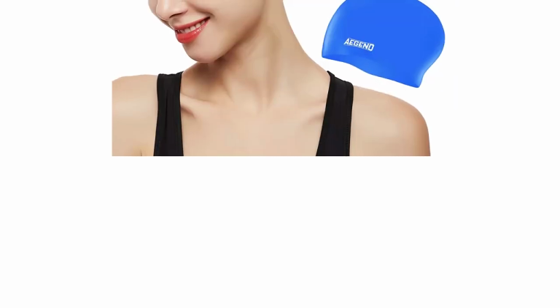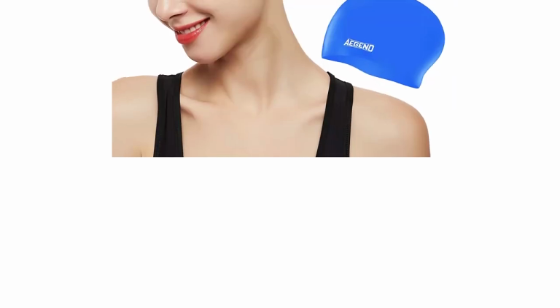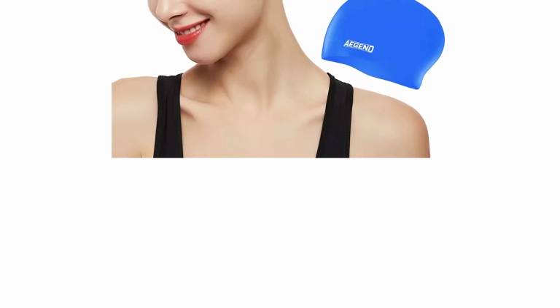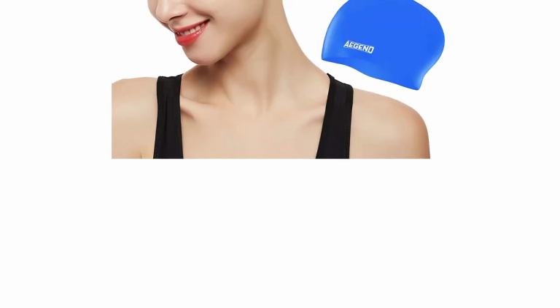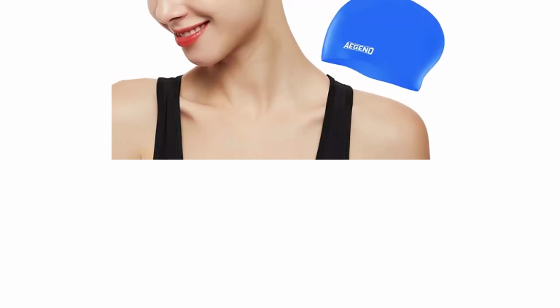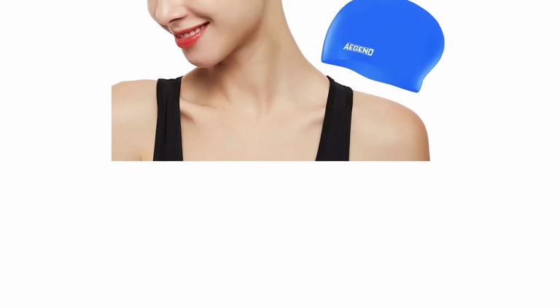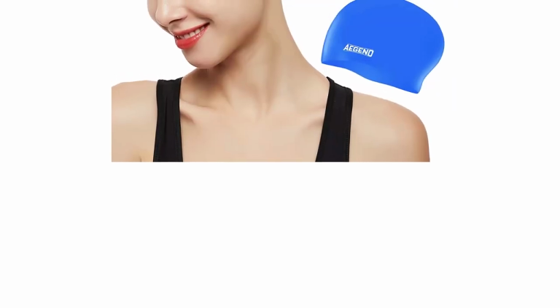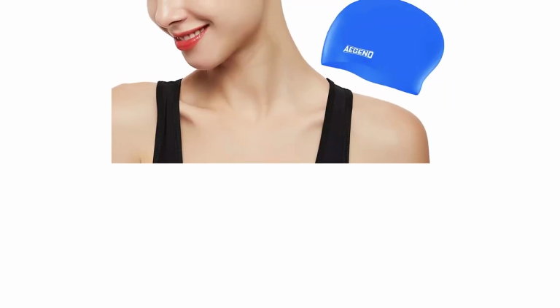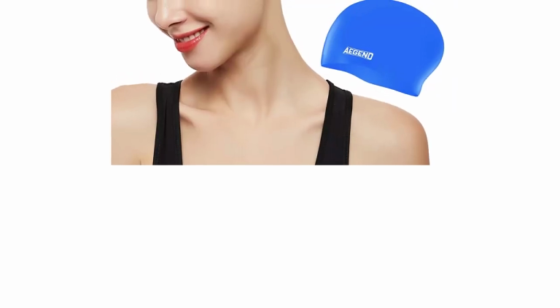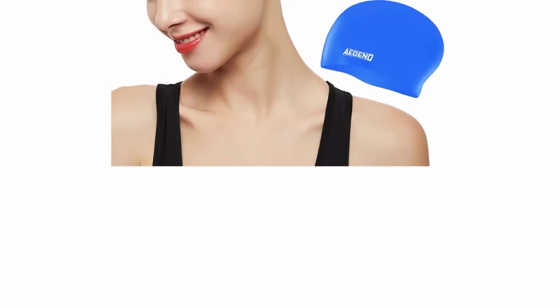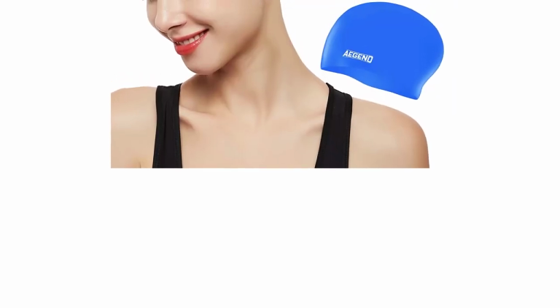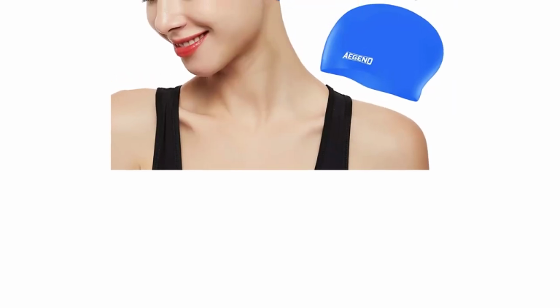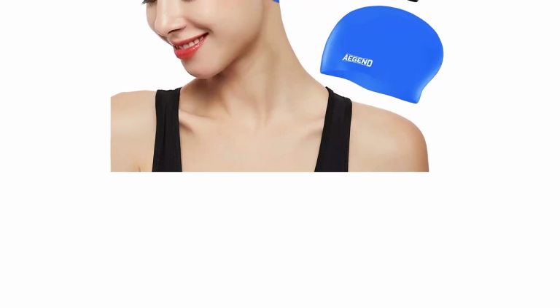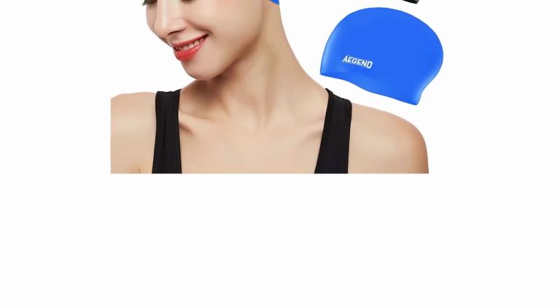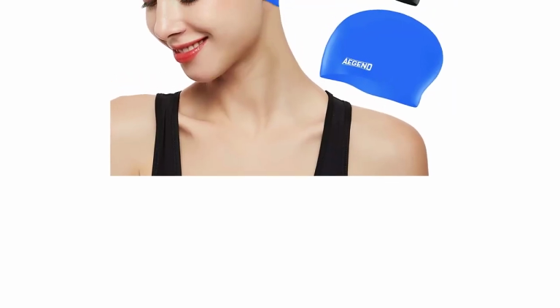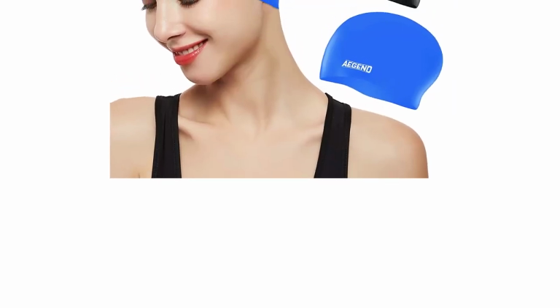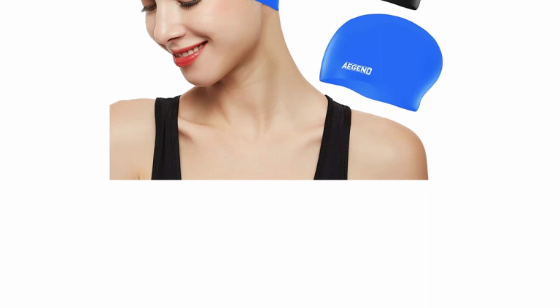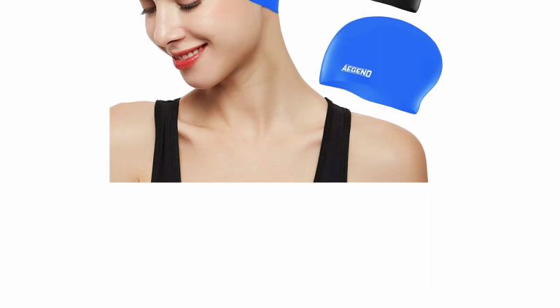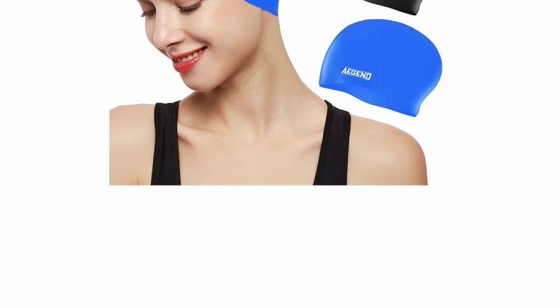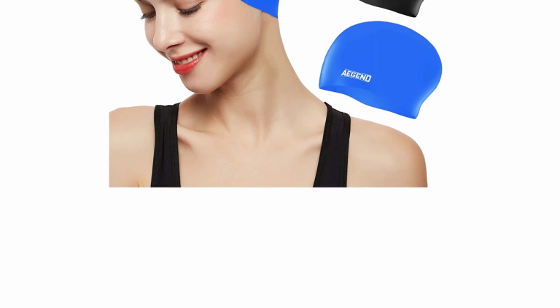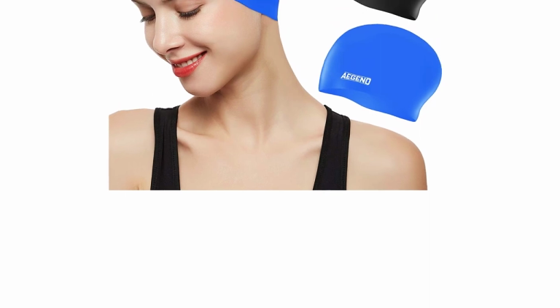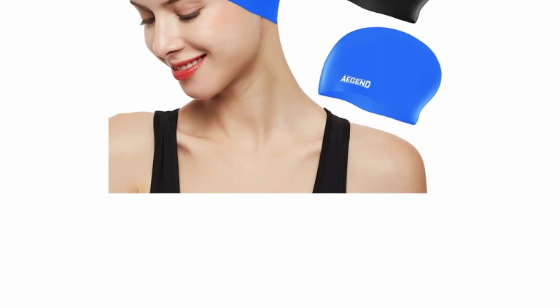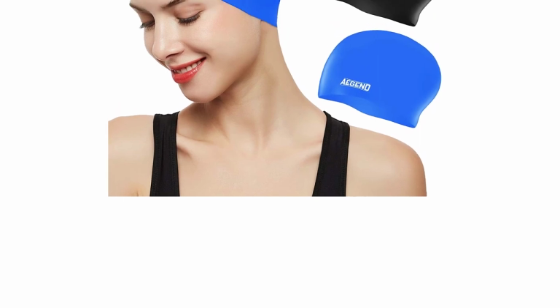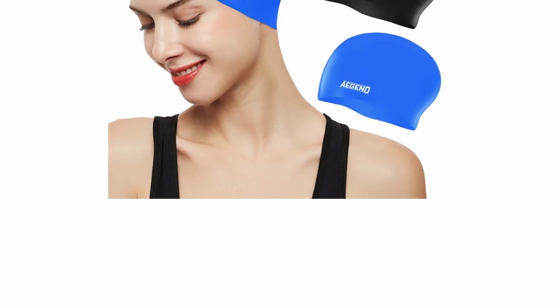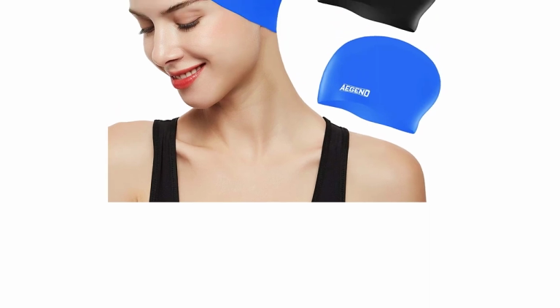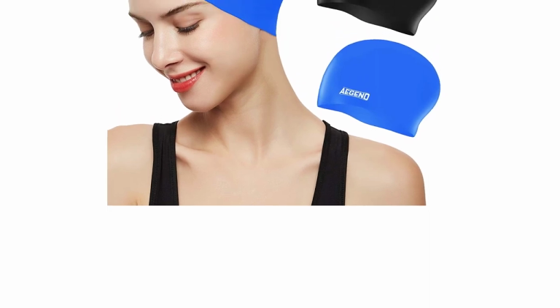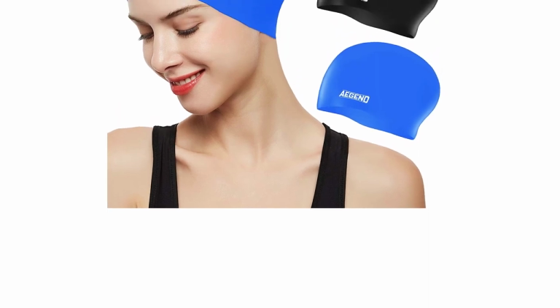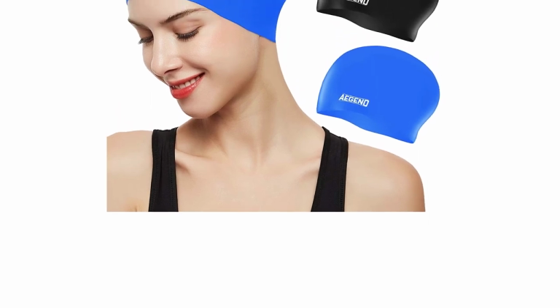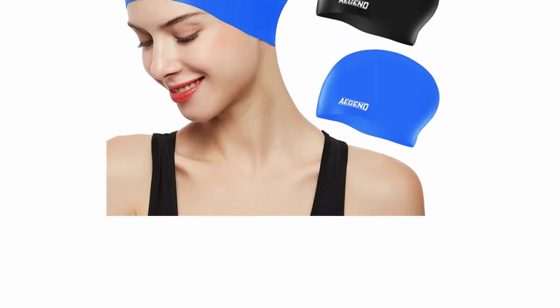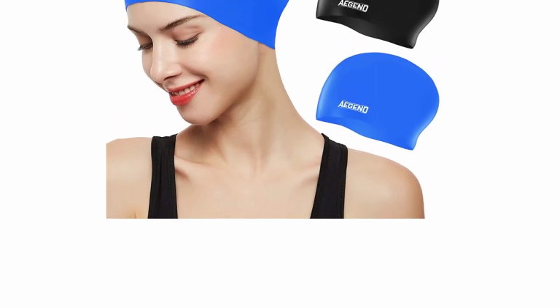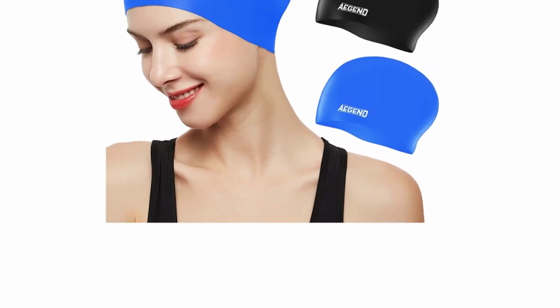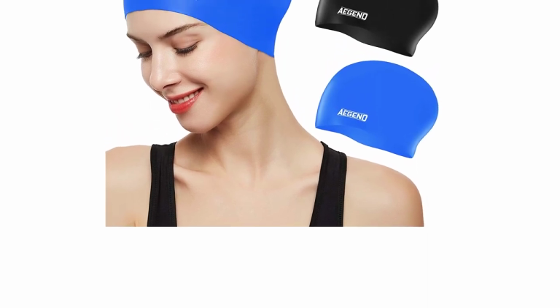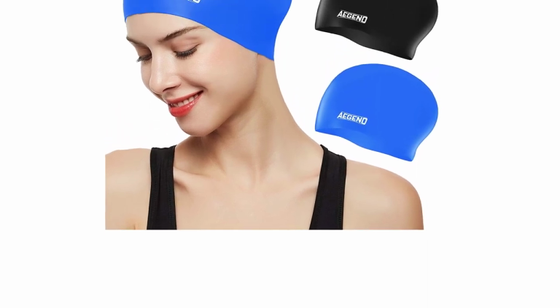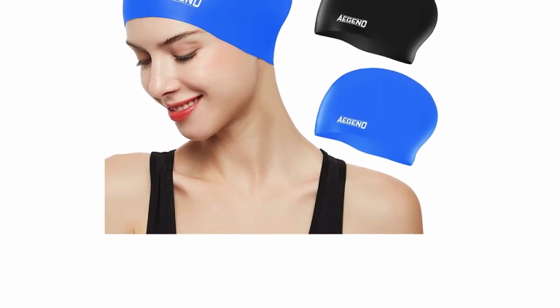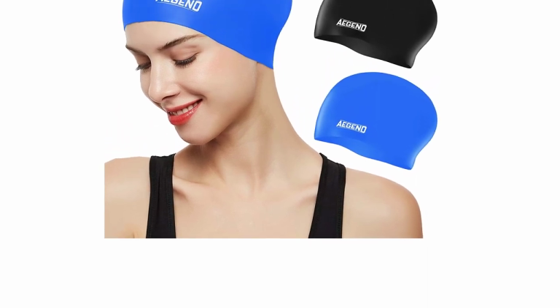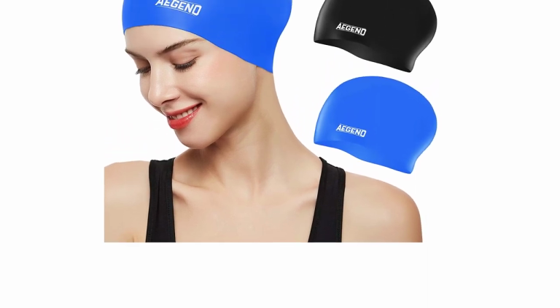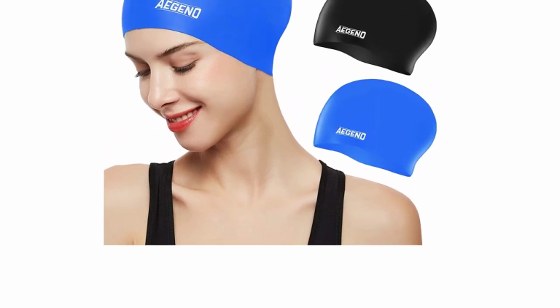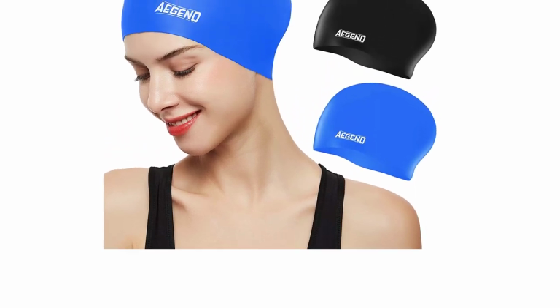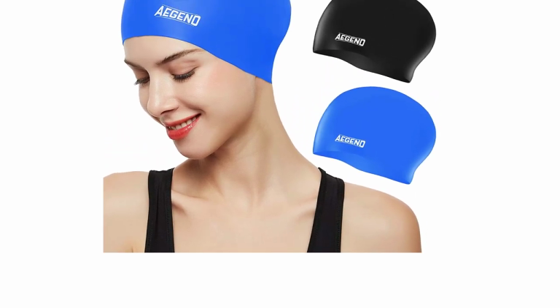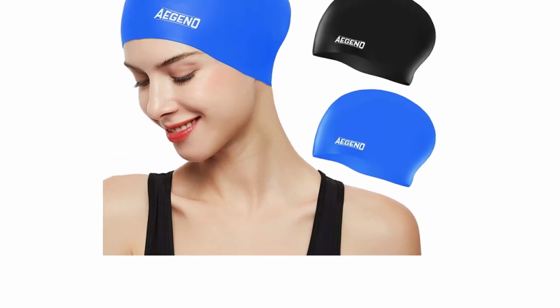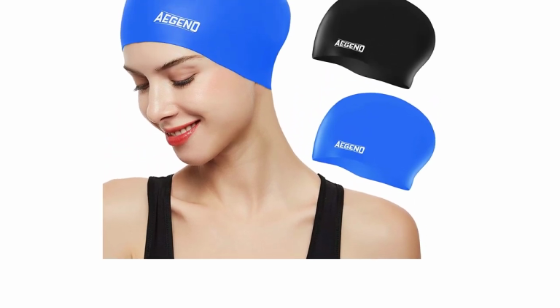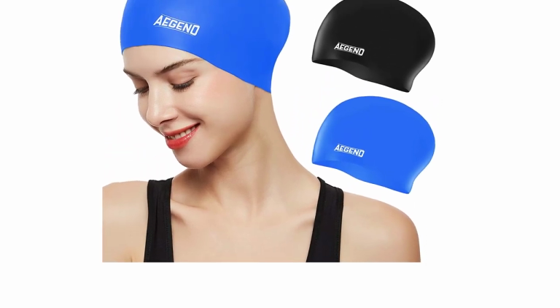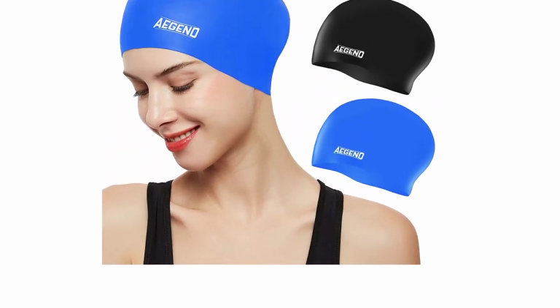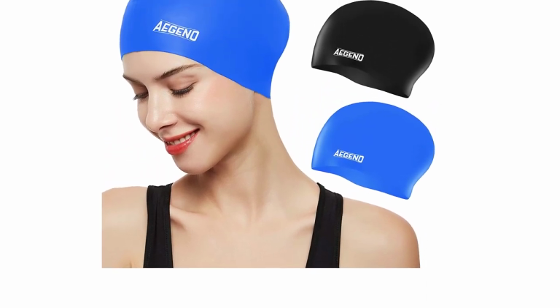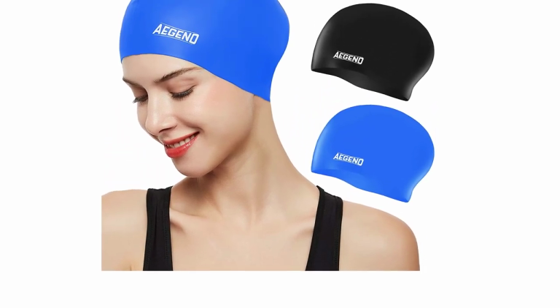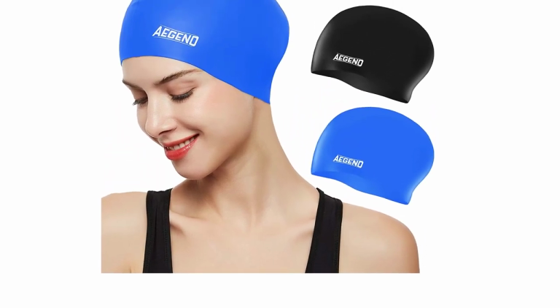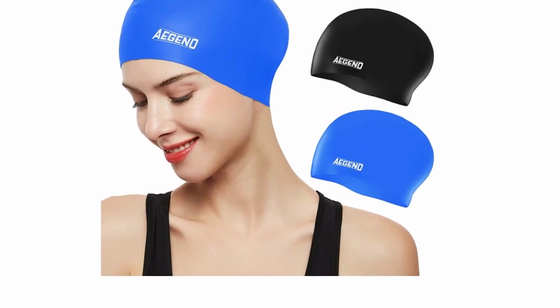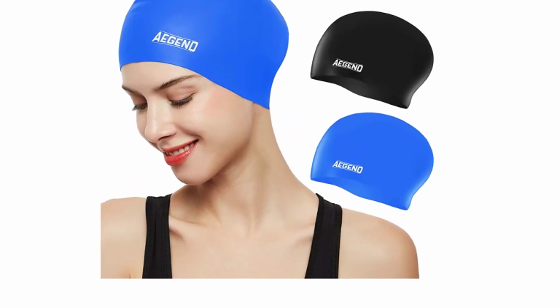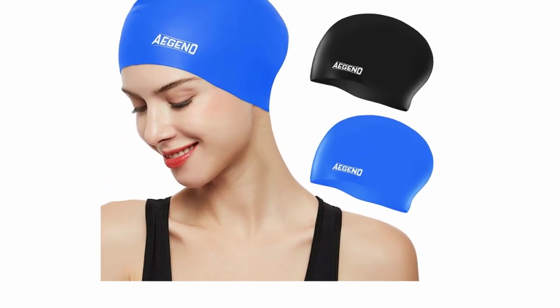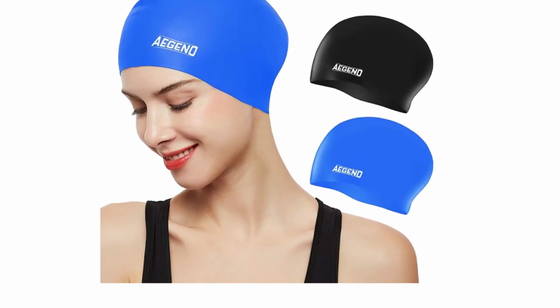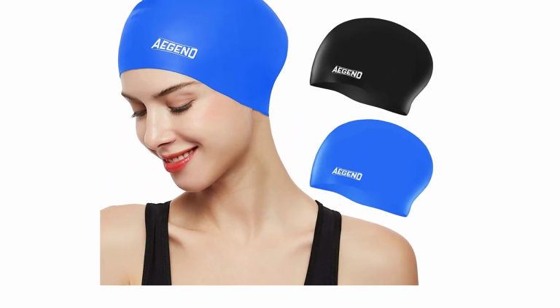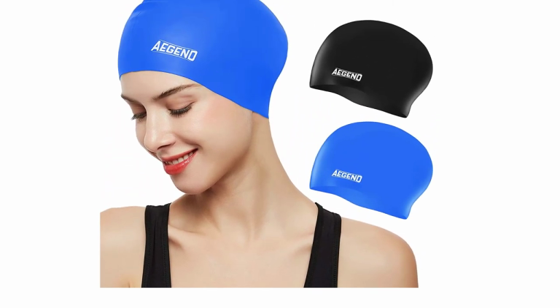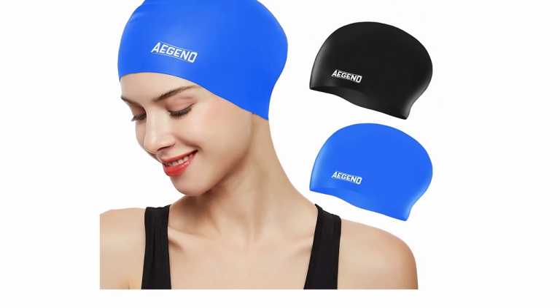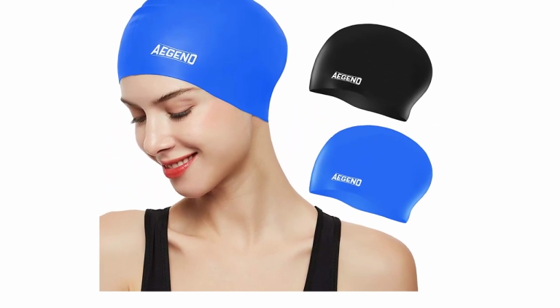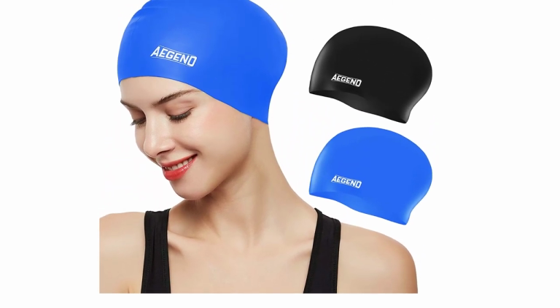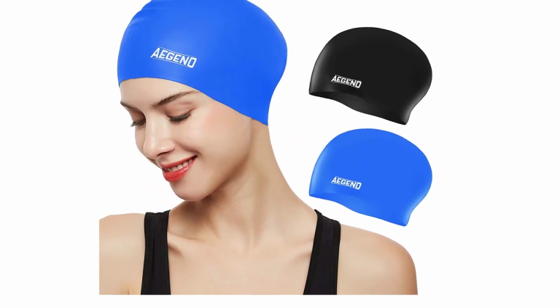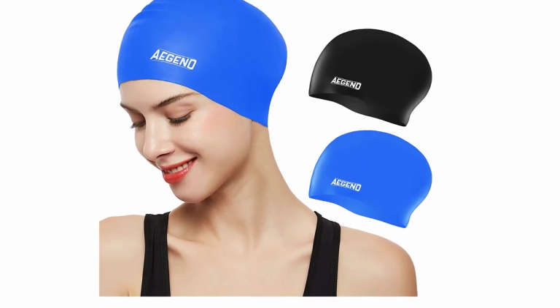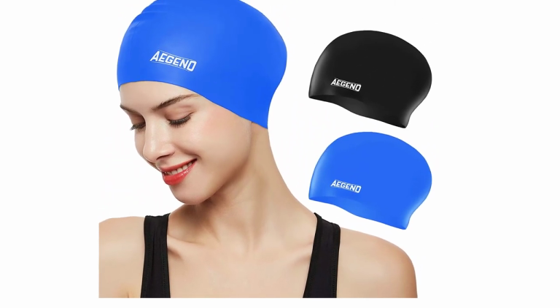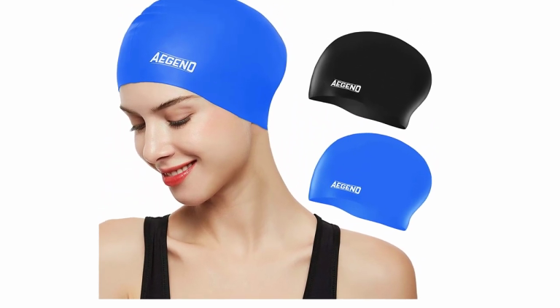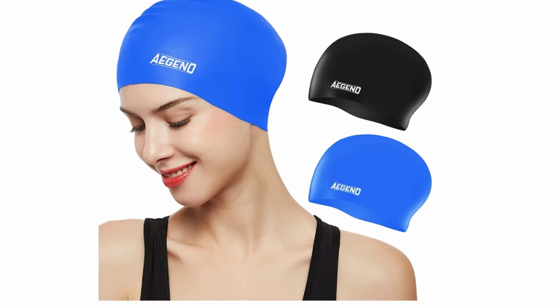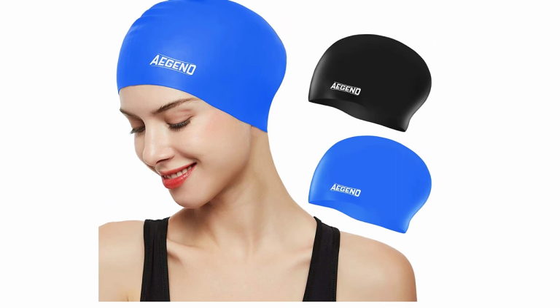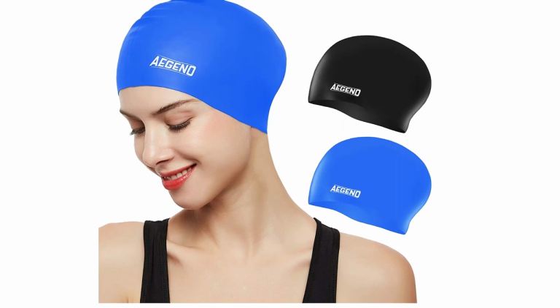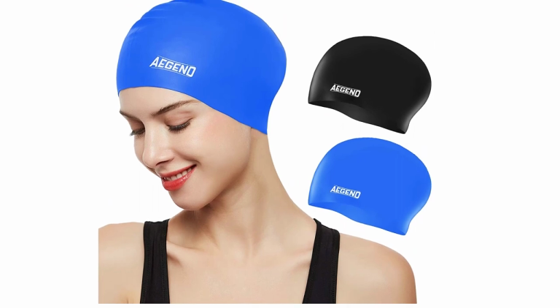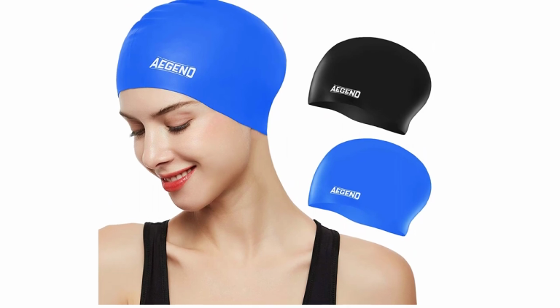With their snug fit and comfortable design, swim caps provide a practical and stylish solution for swimmers who want to look and feel their best in the water.